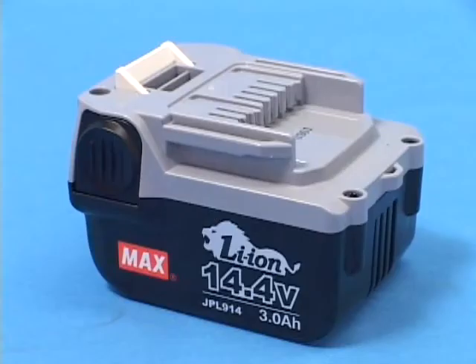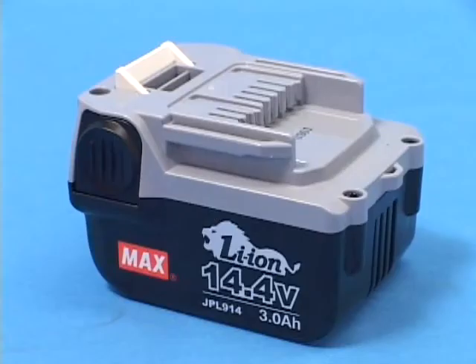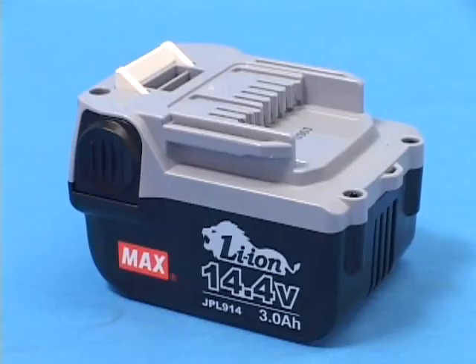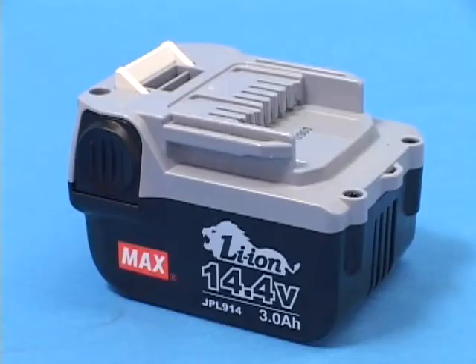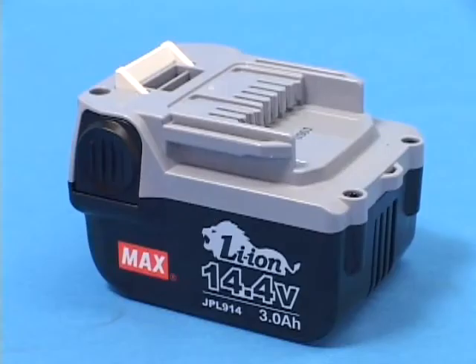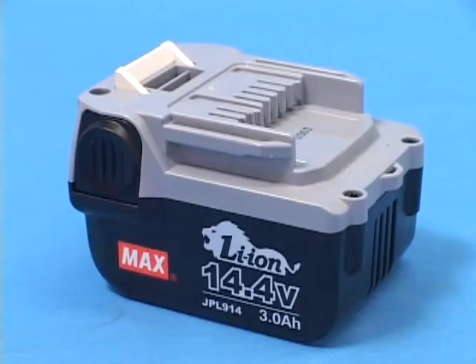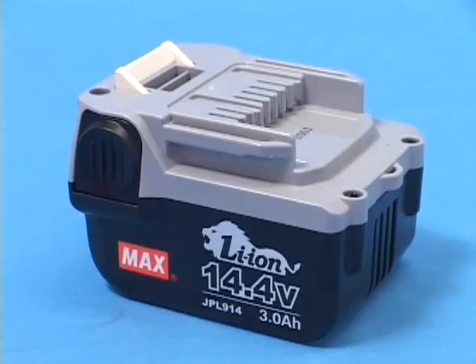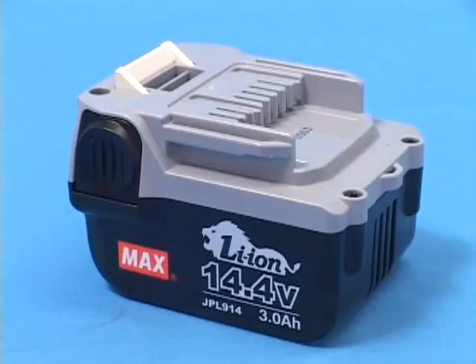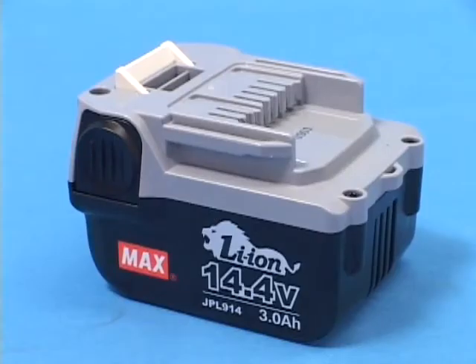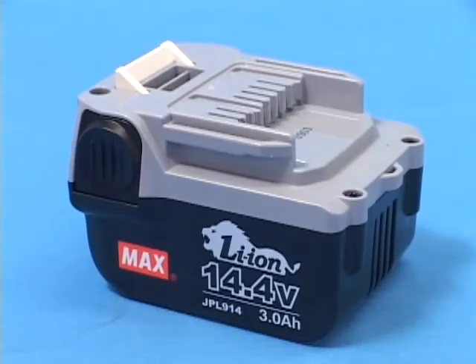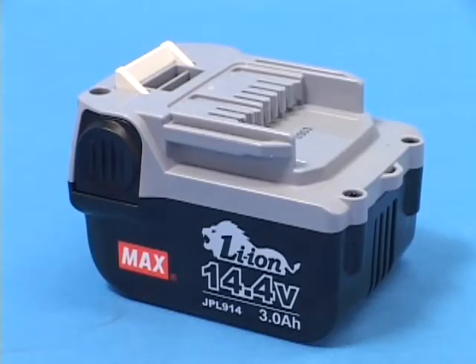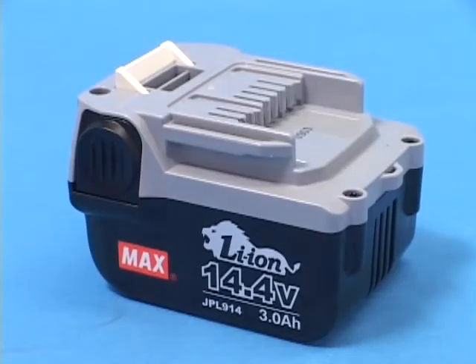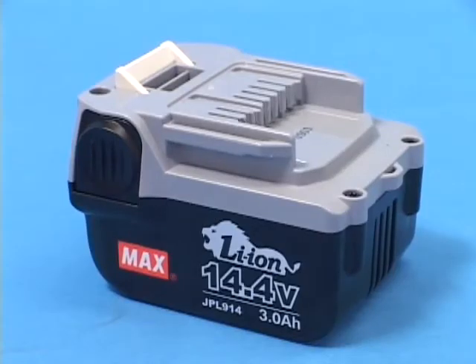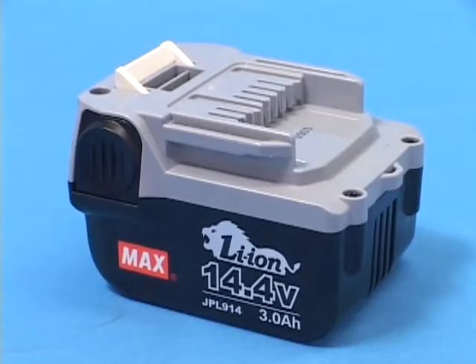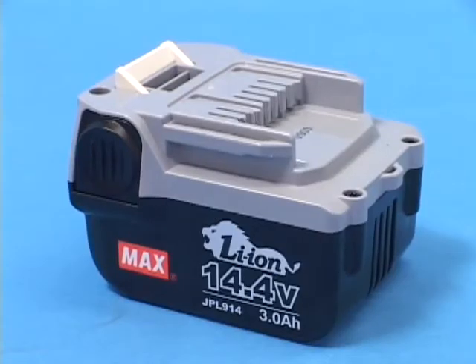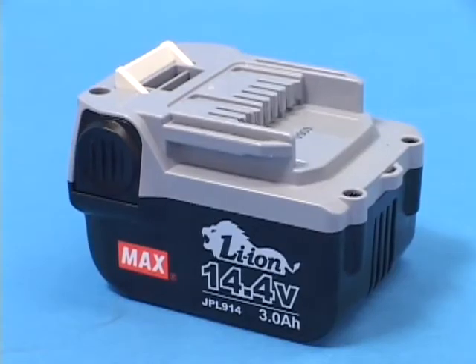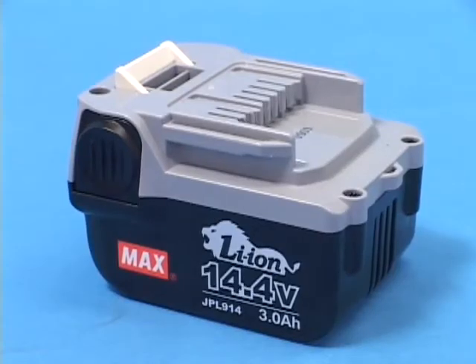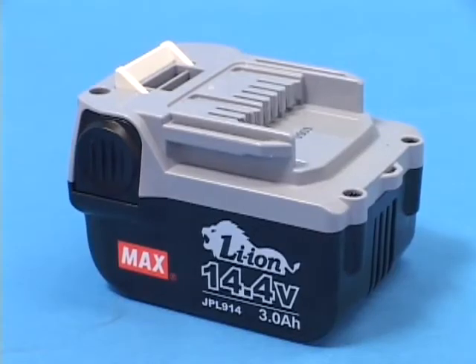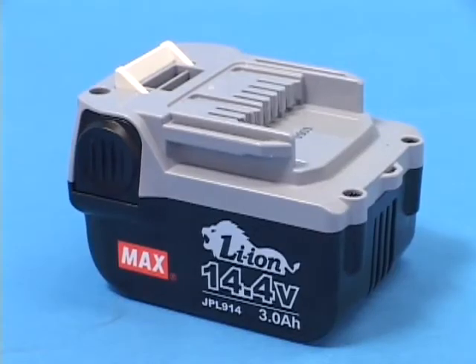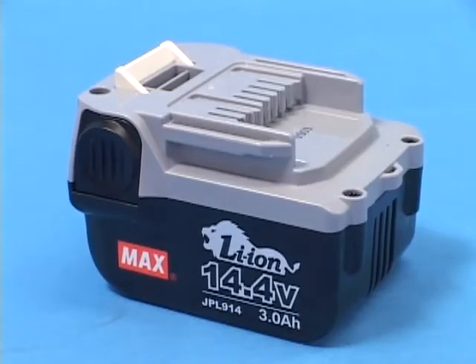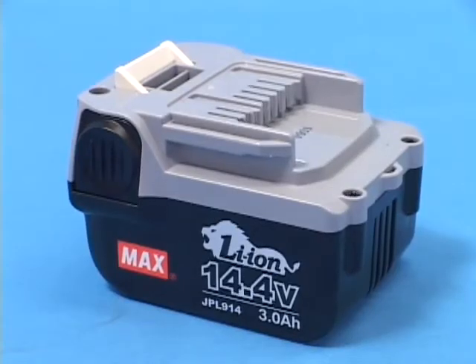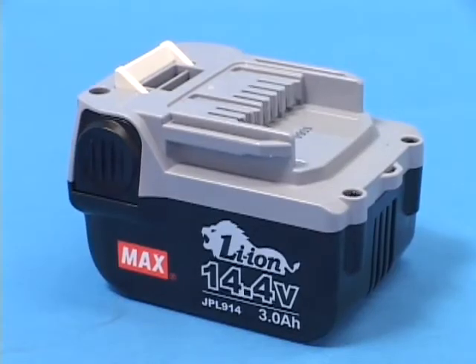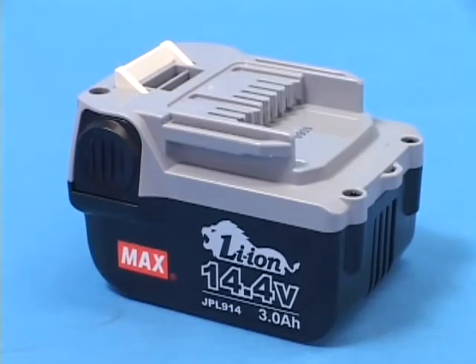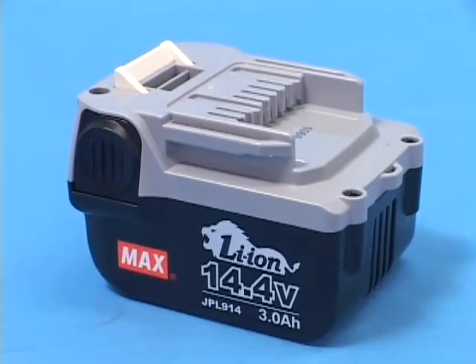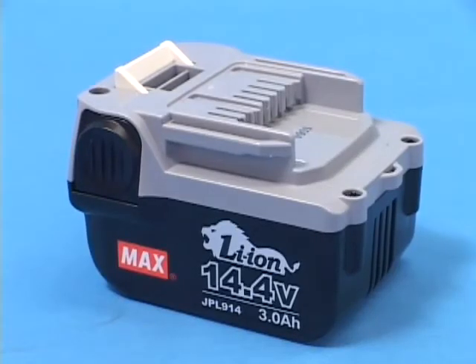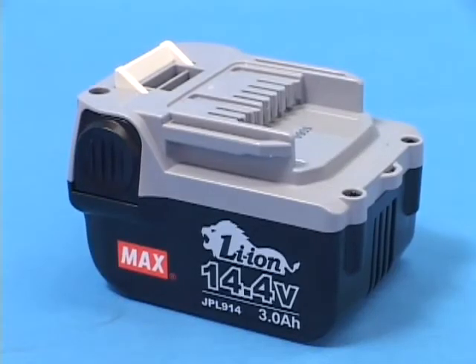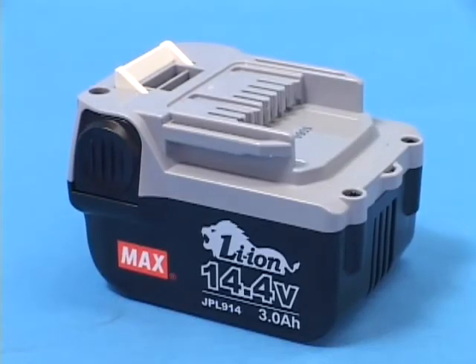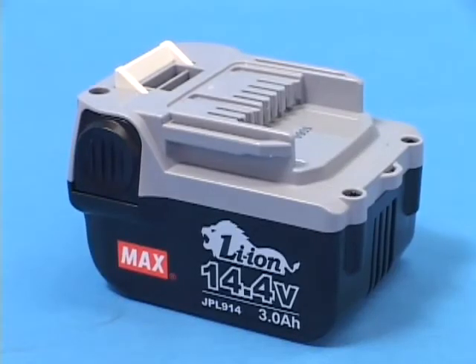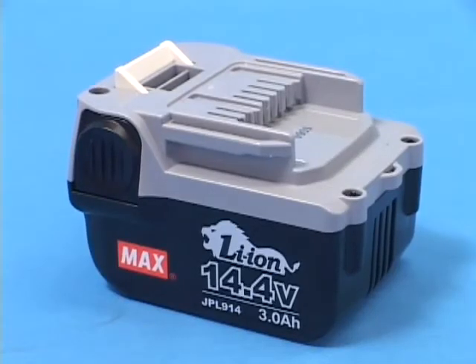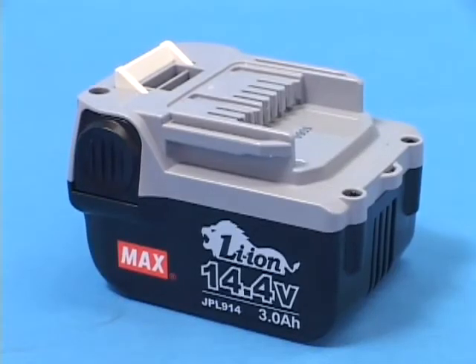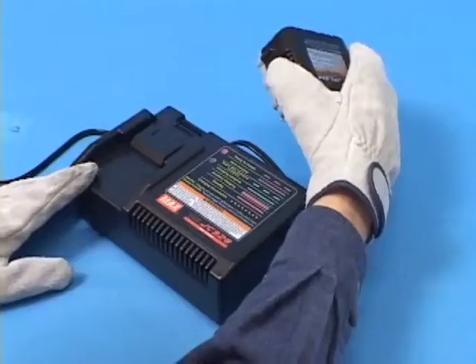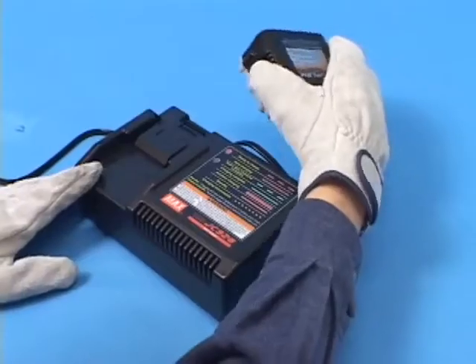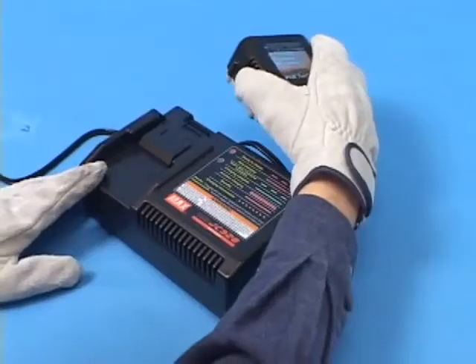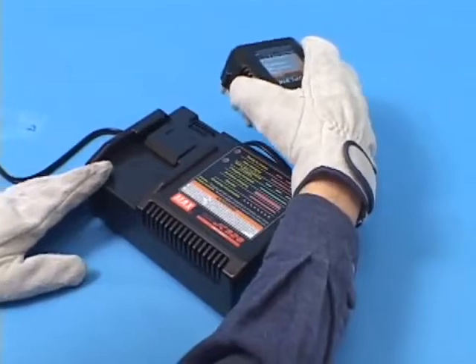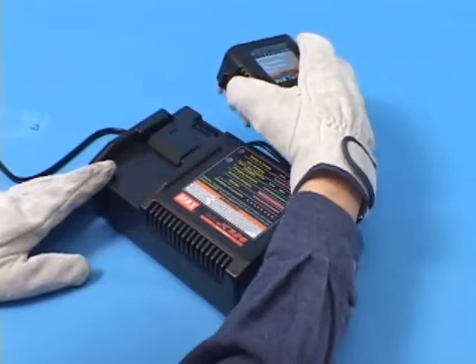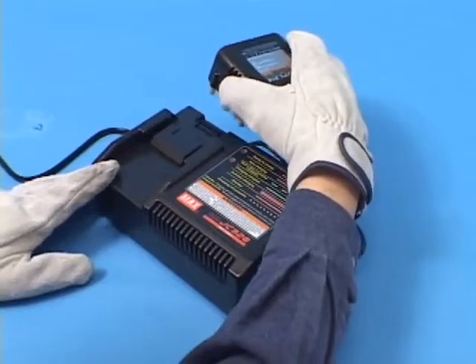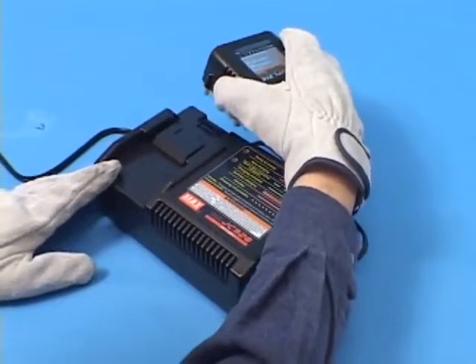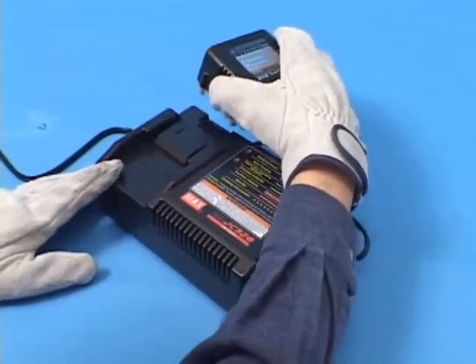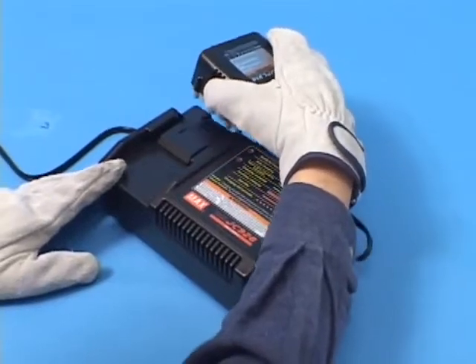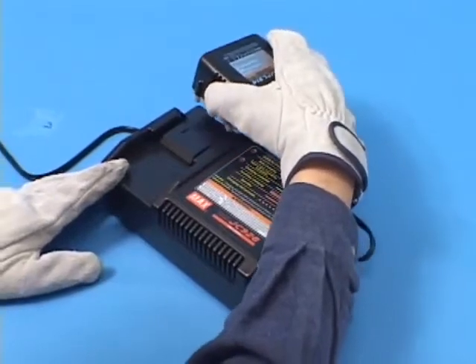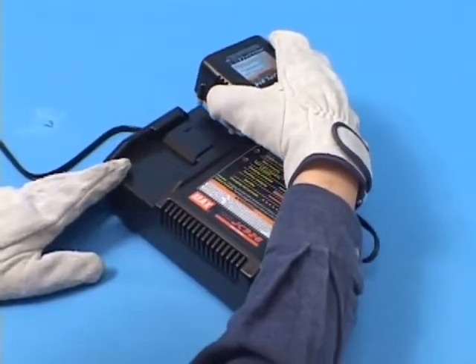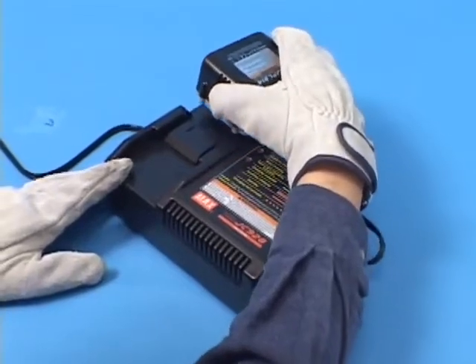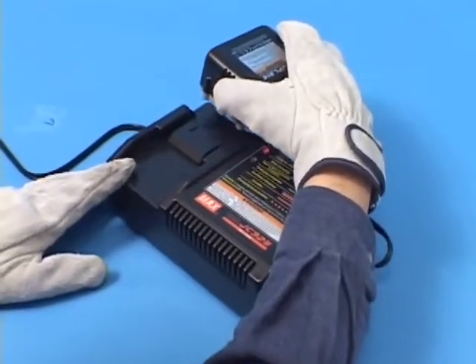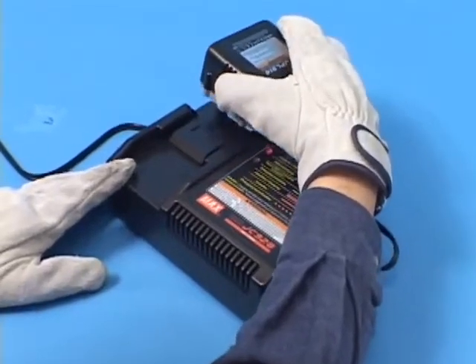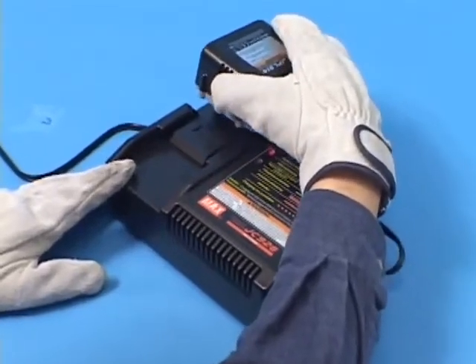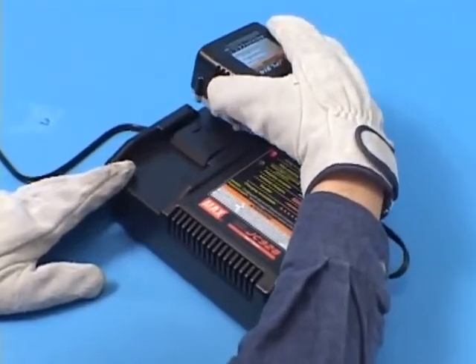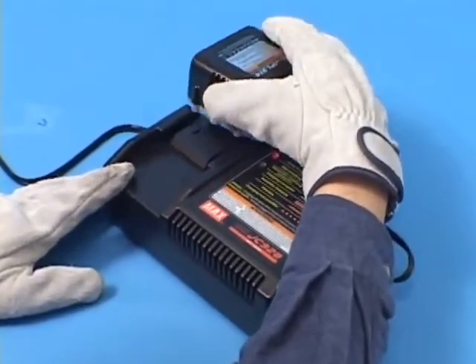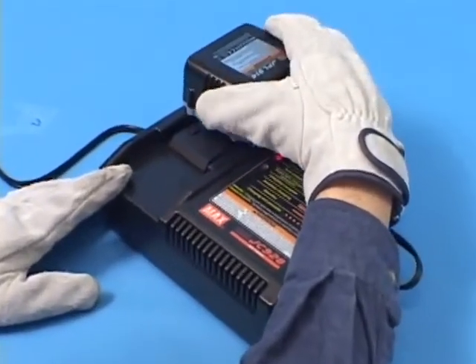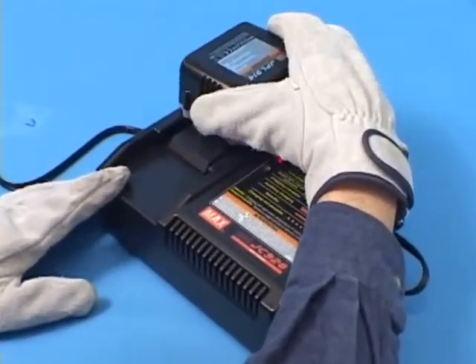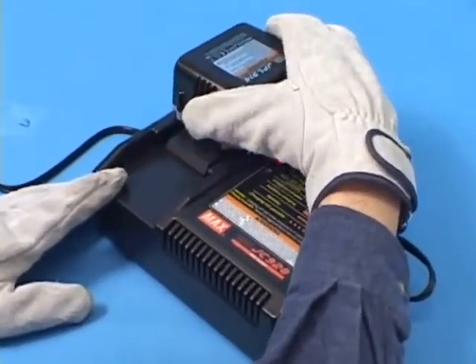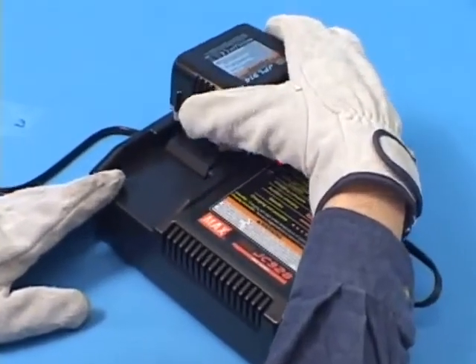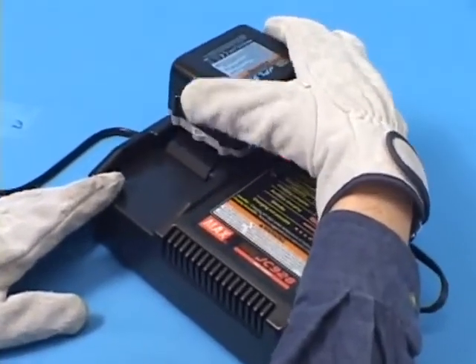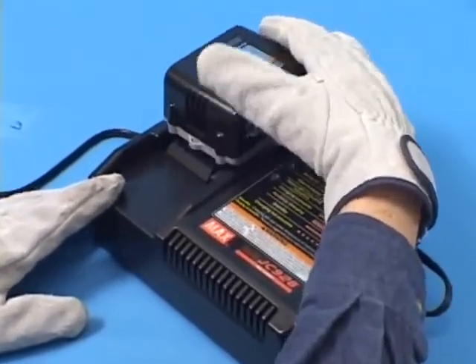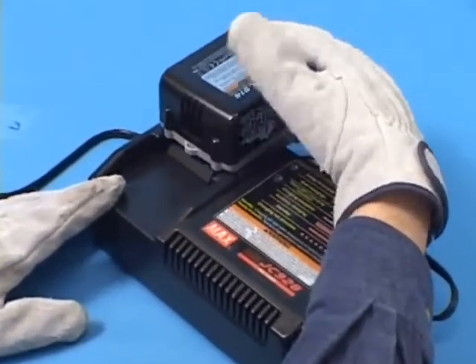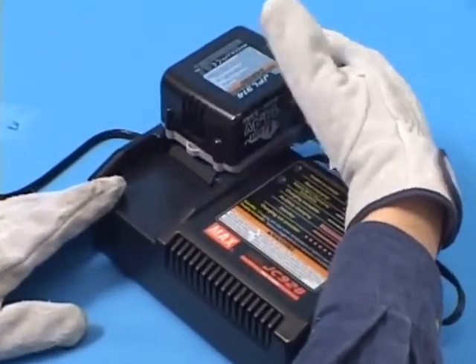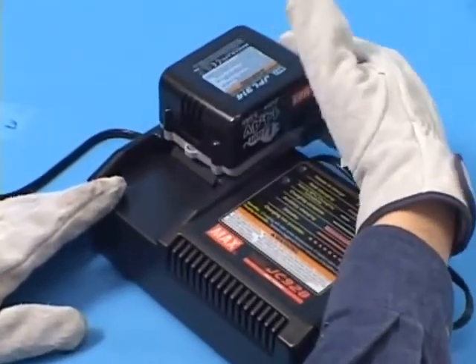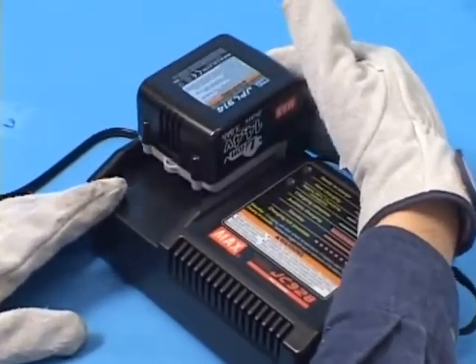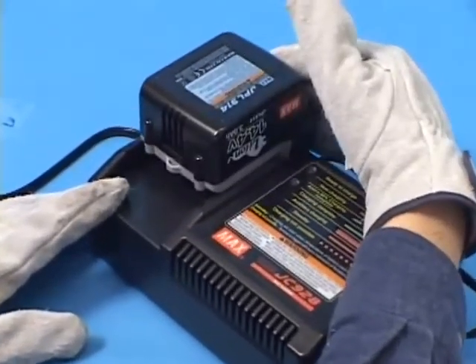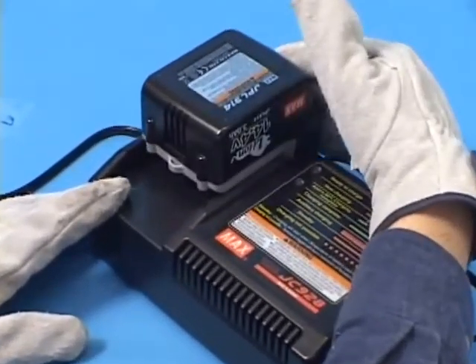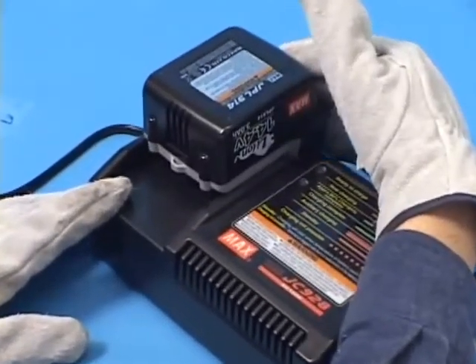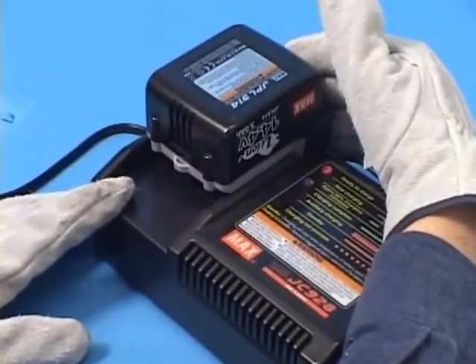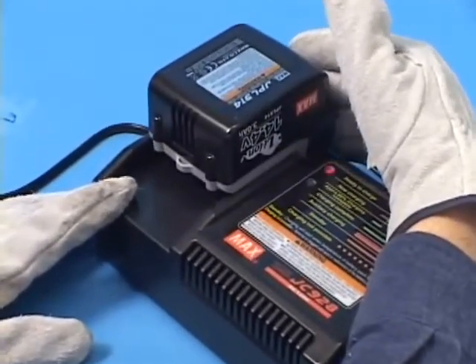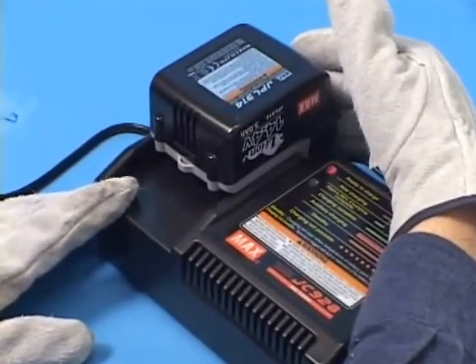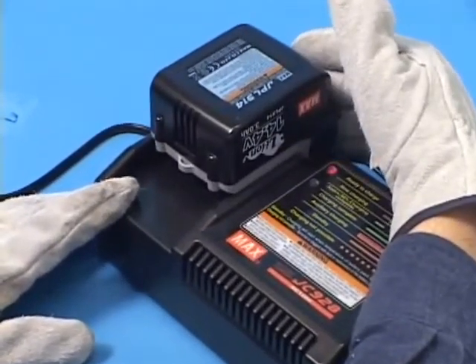The battery included with the new tool has never been charged. Charge it completely for 30 minutes before using the tool.